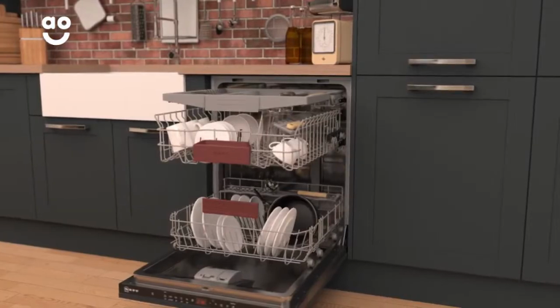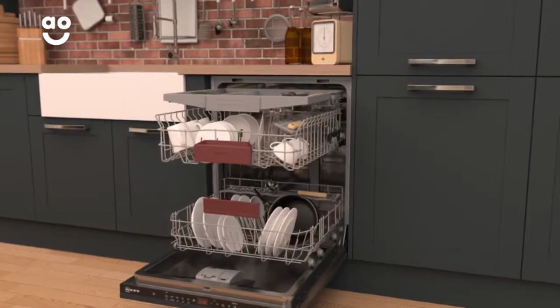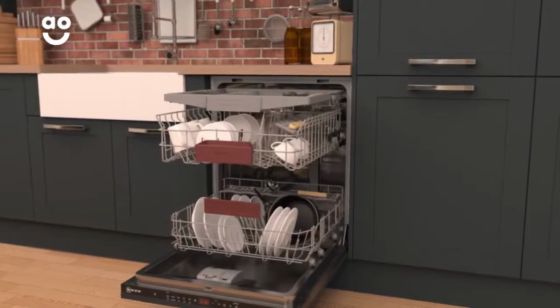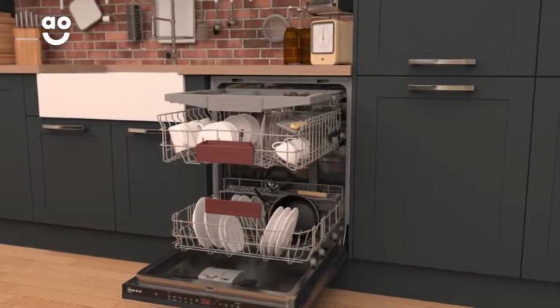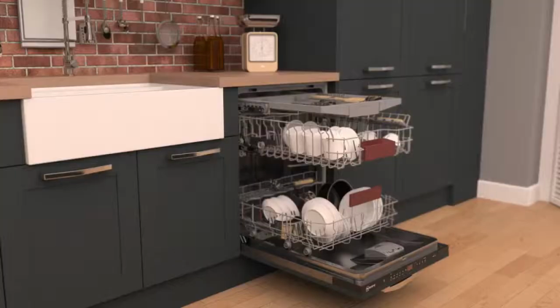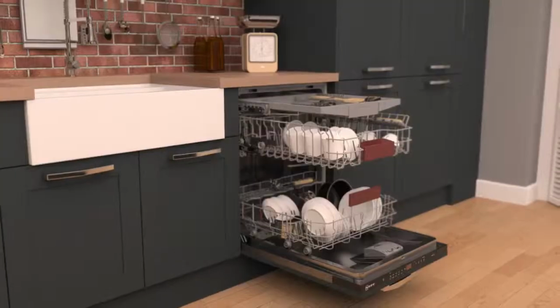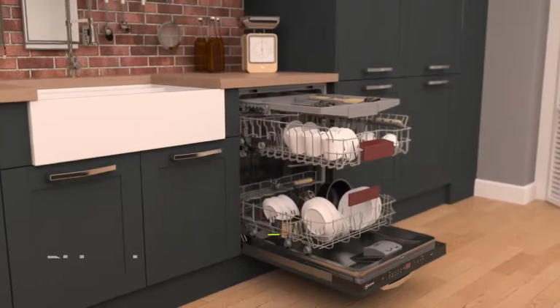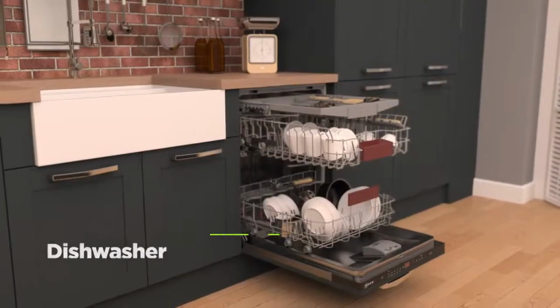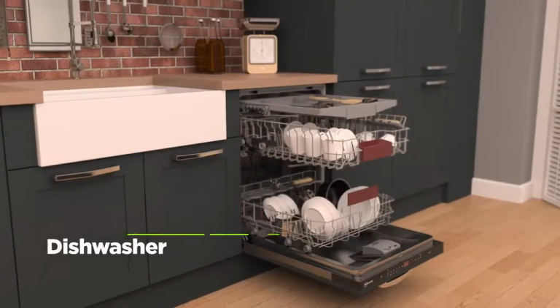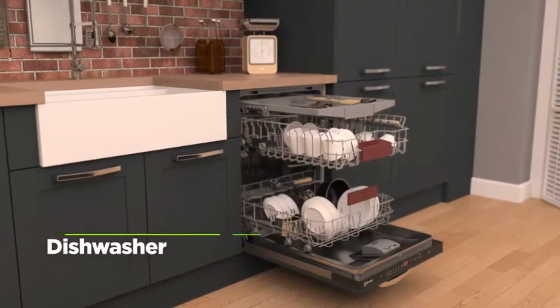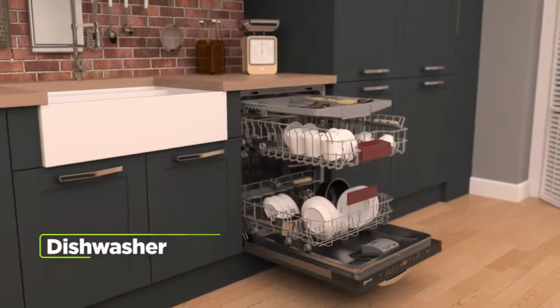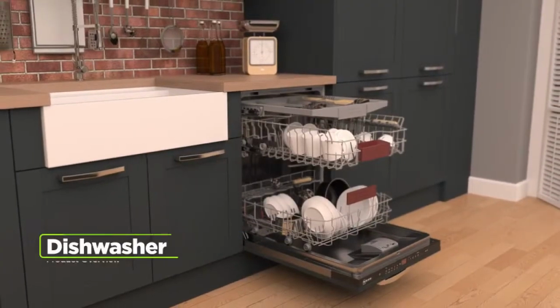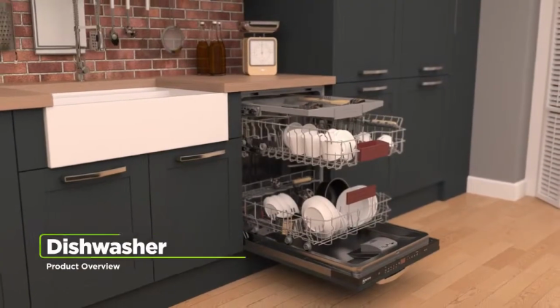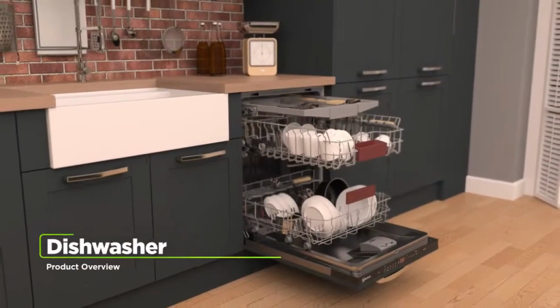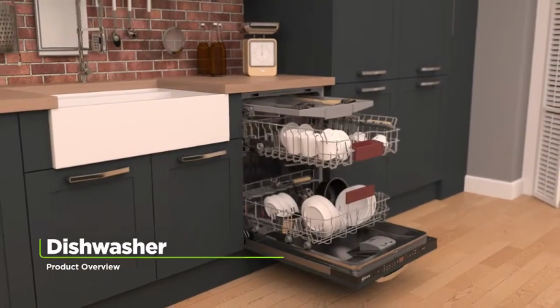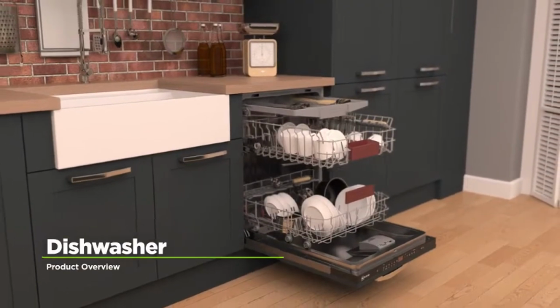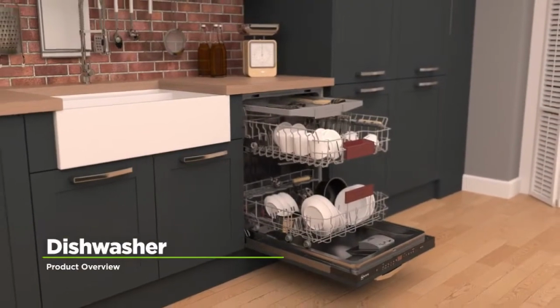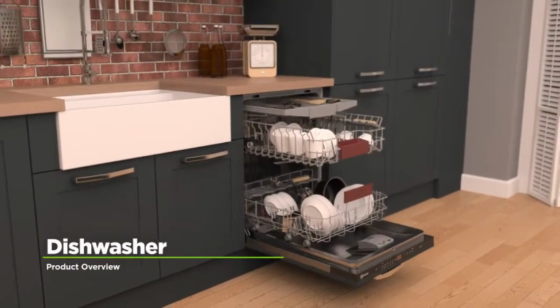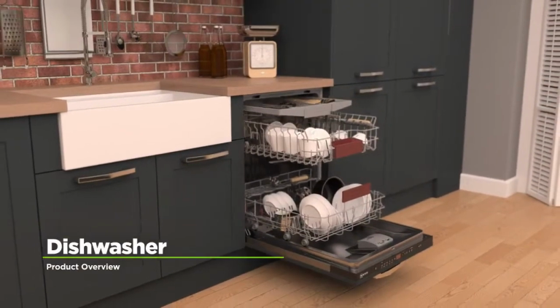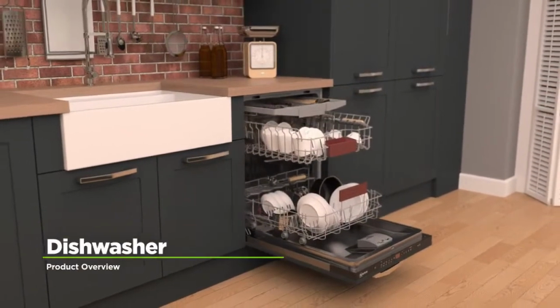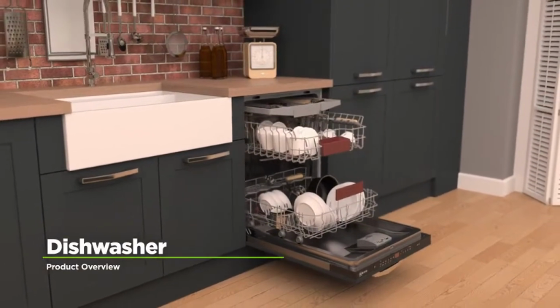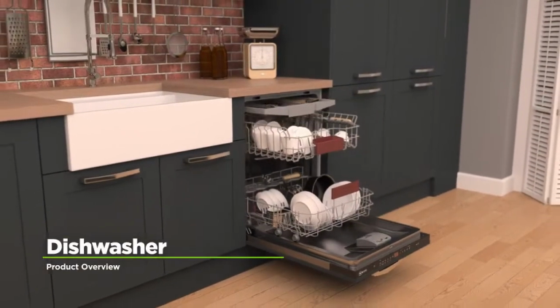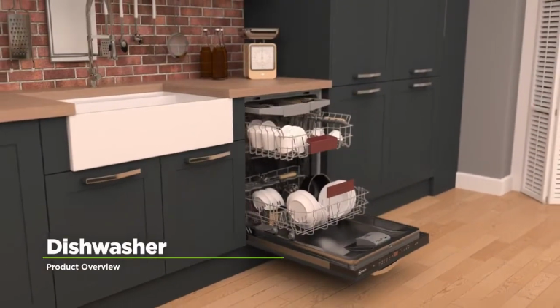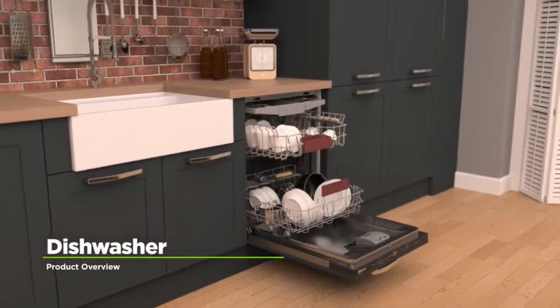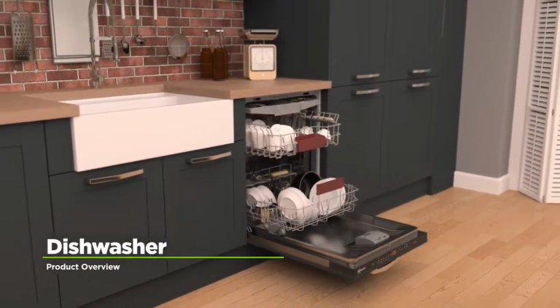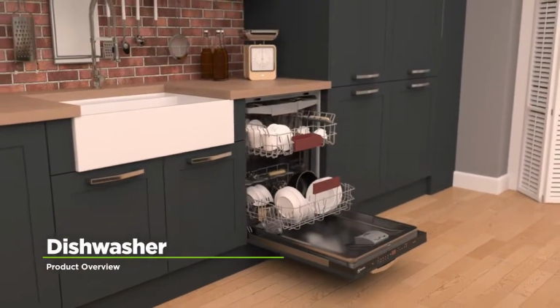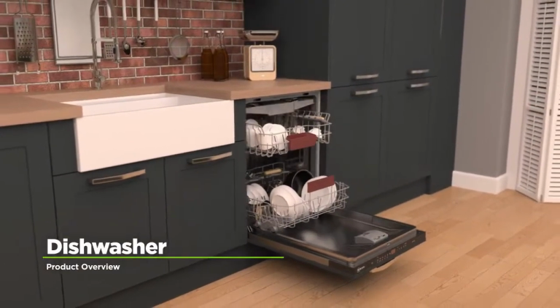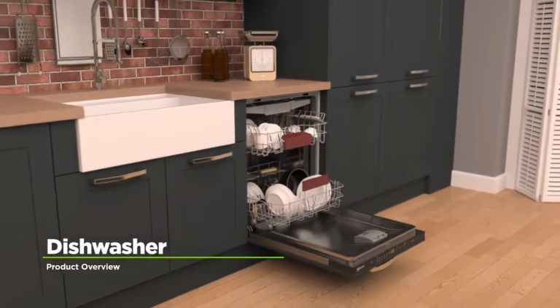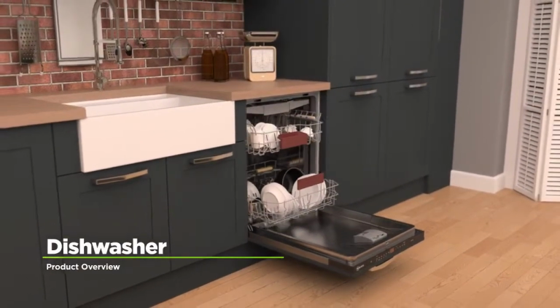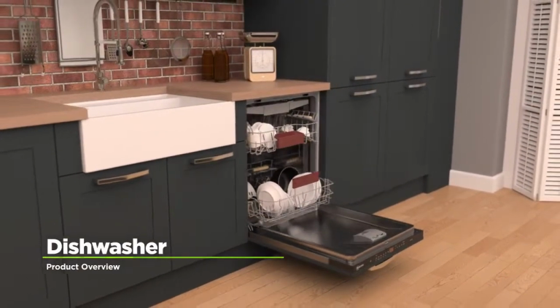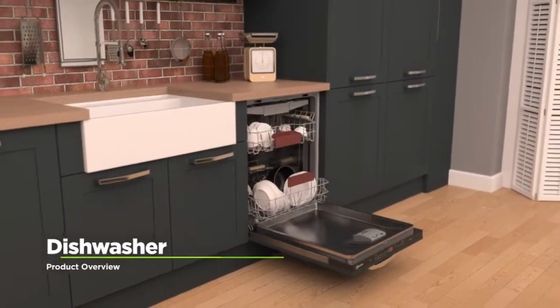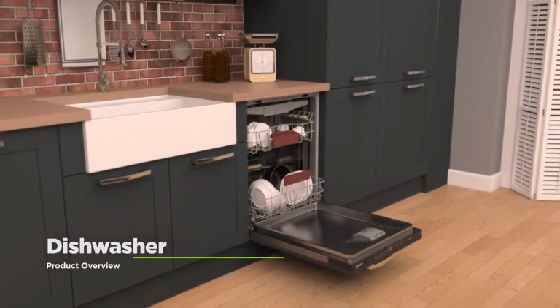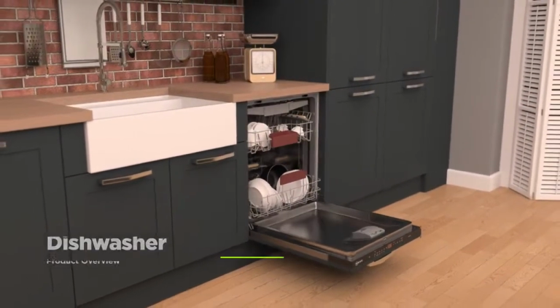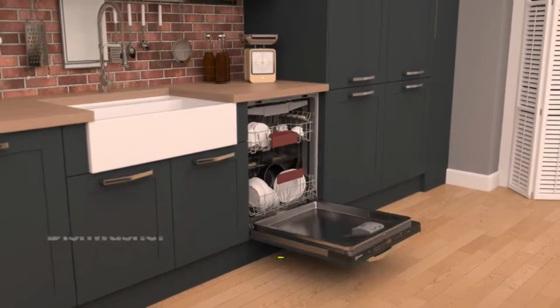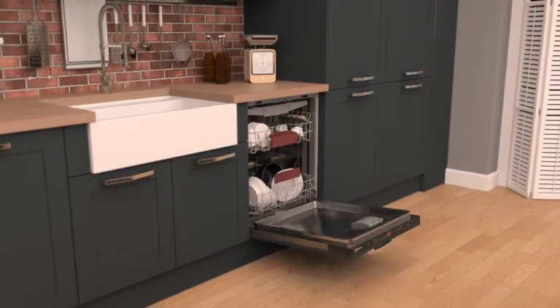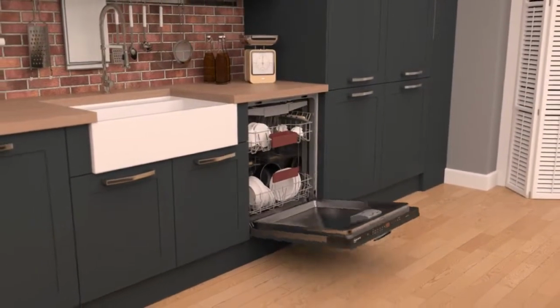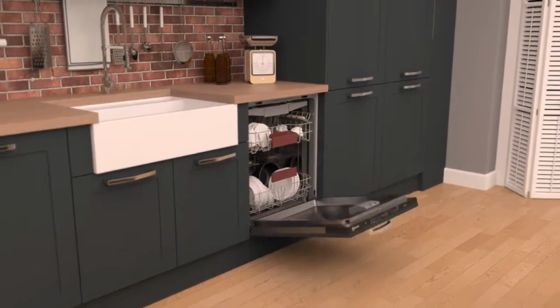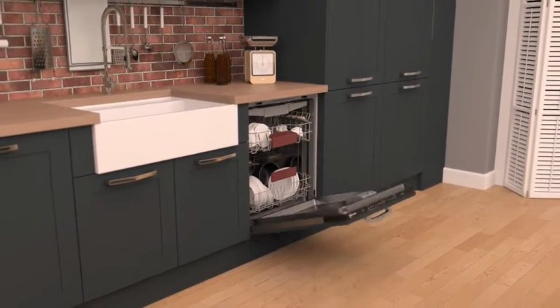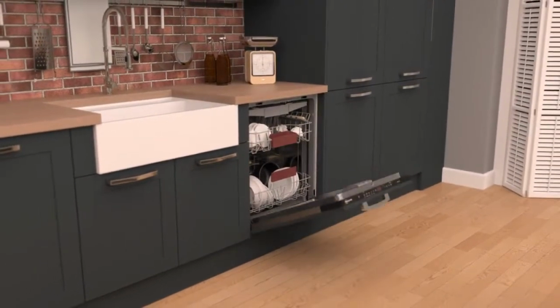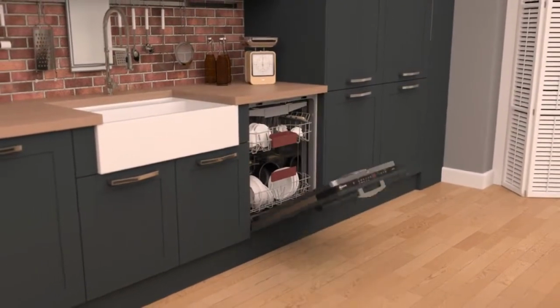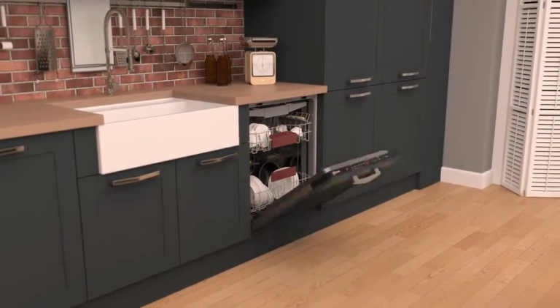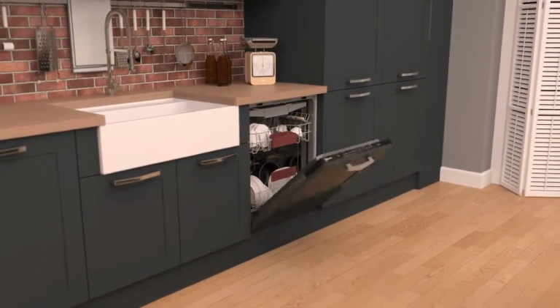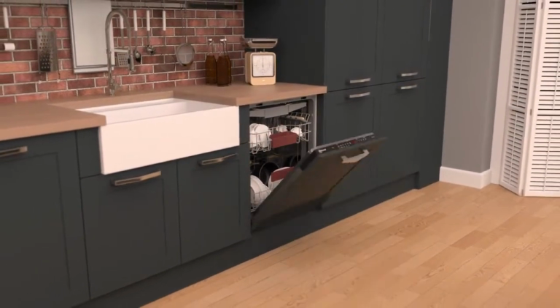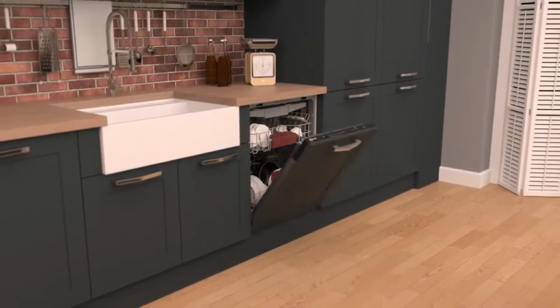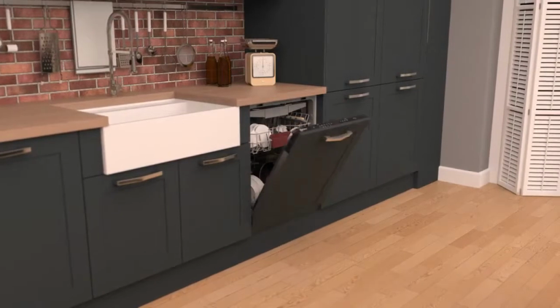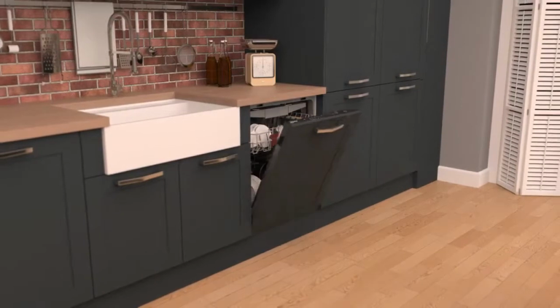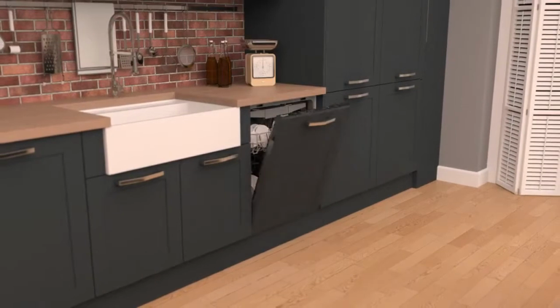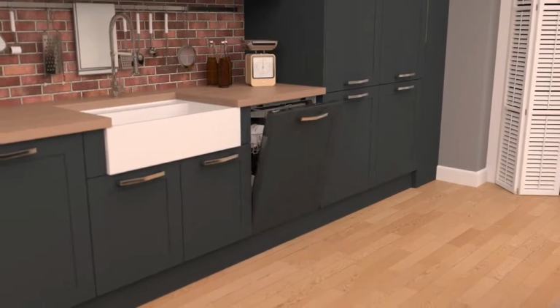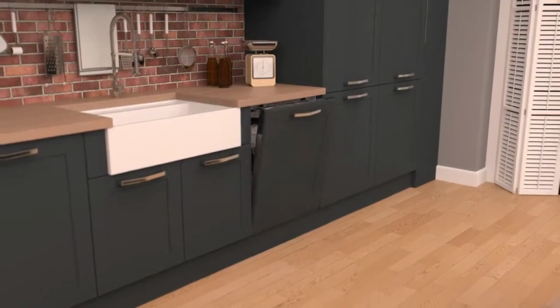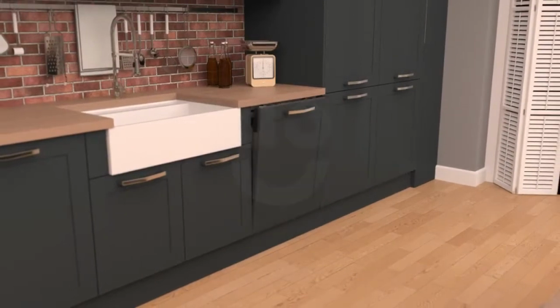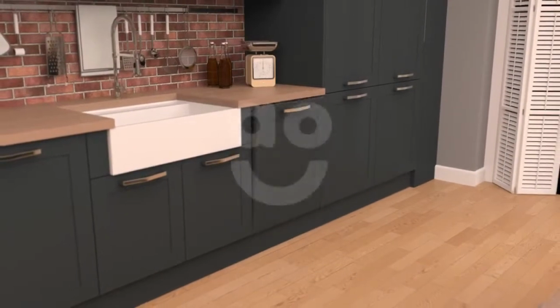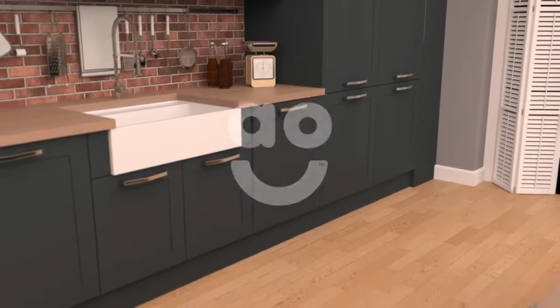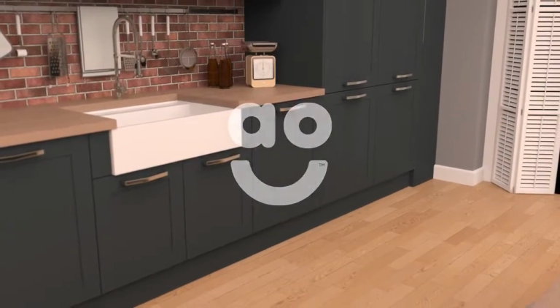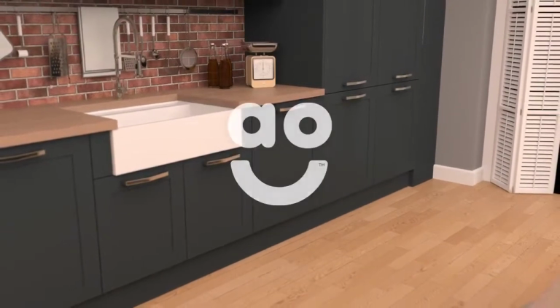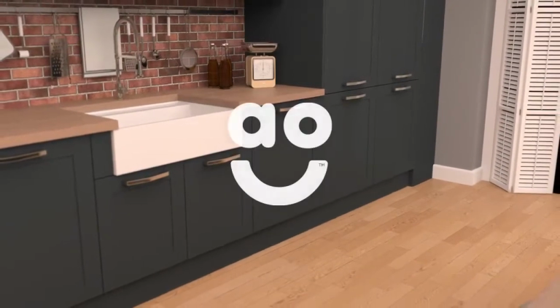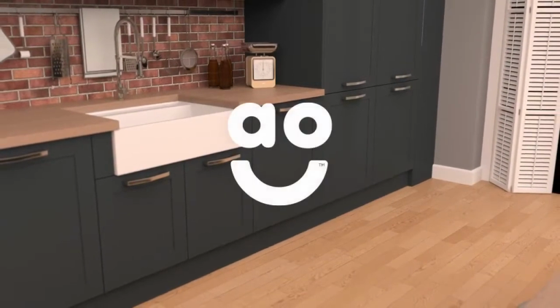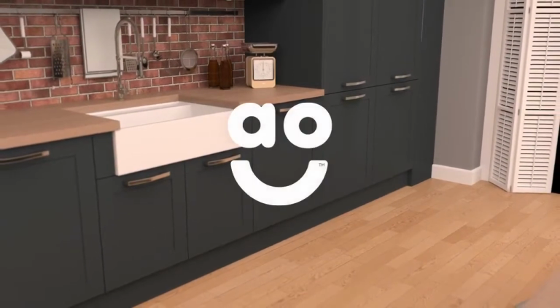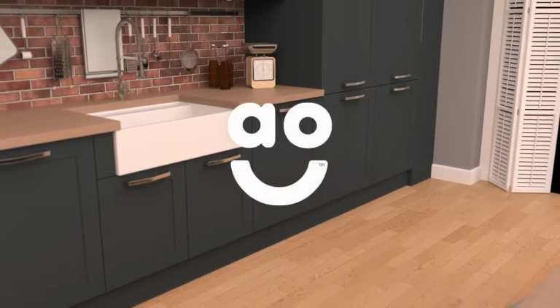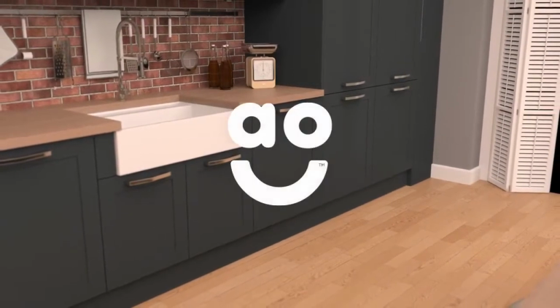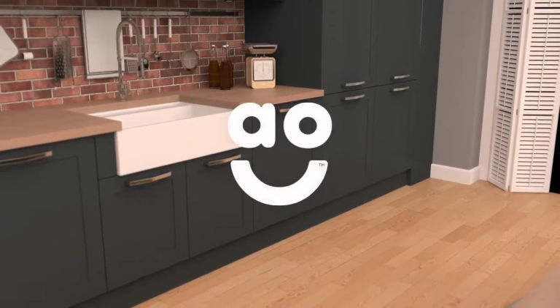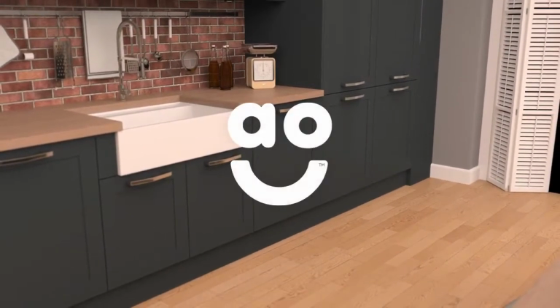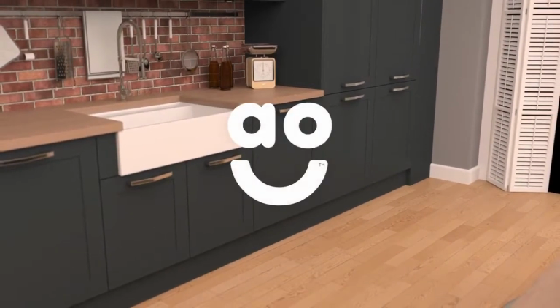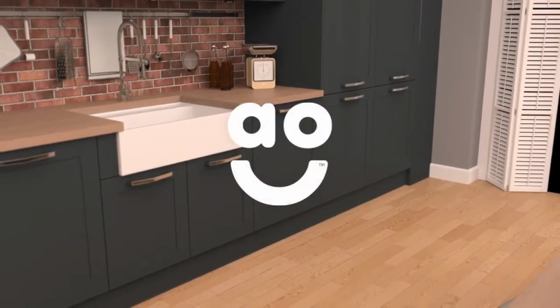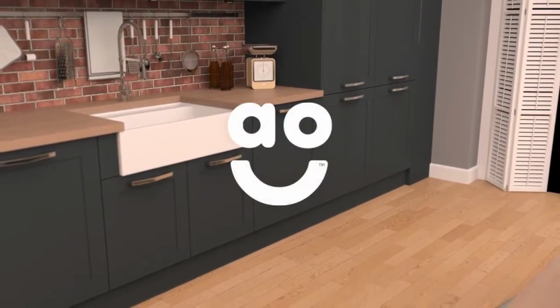If you're looking for a dishwasher with excellent build quality and innovative features, this fully integrated model from Neff is the perfect choice.